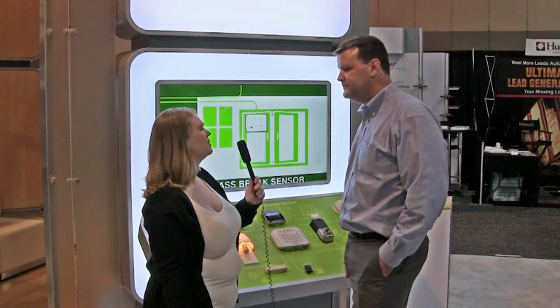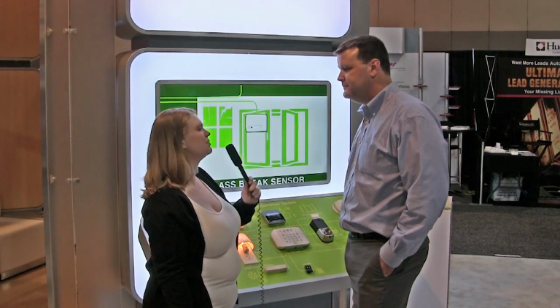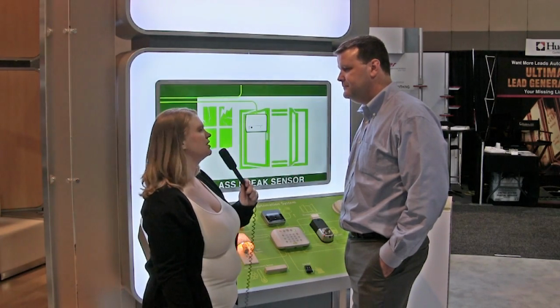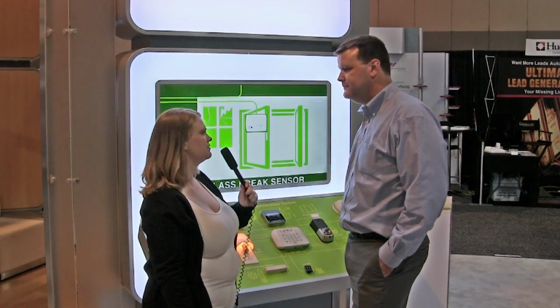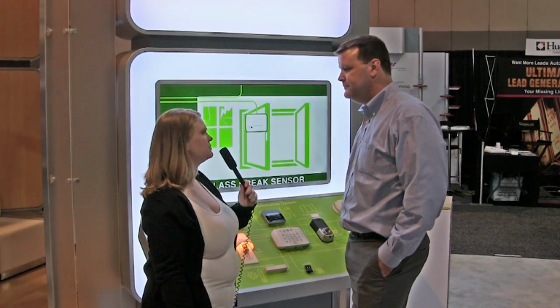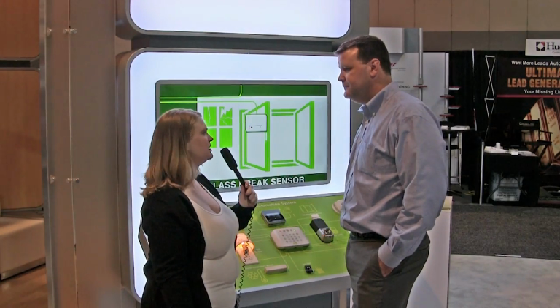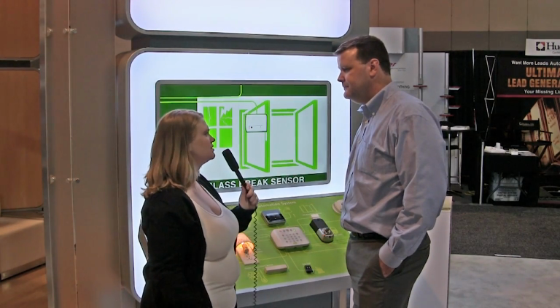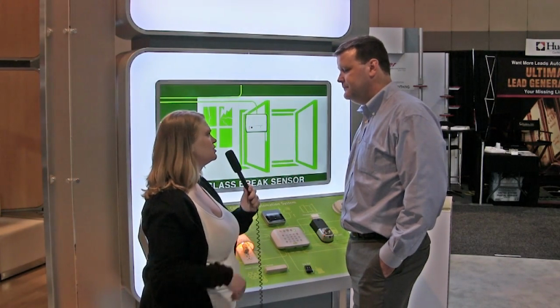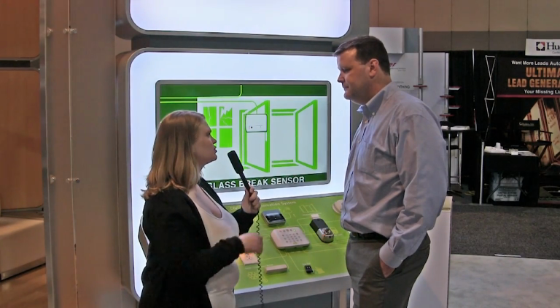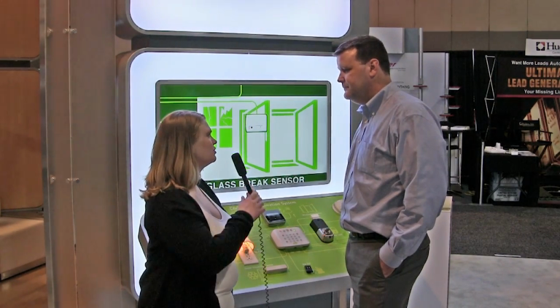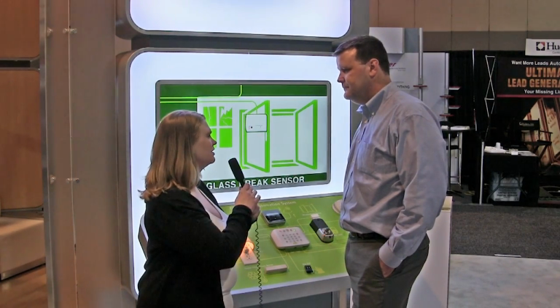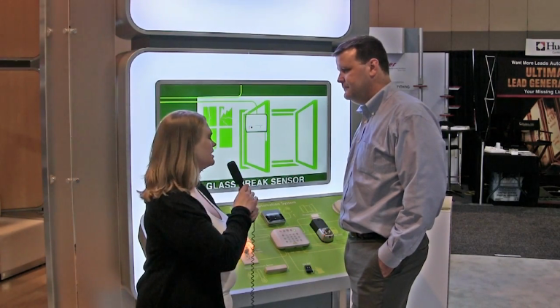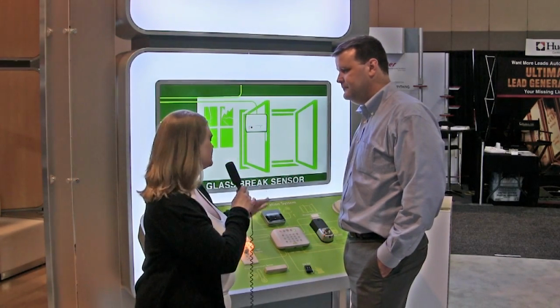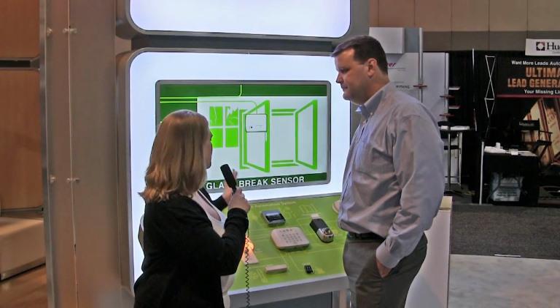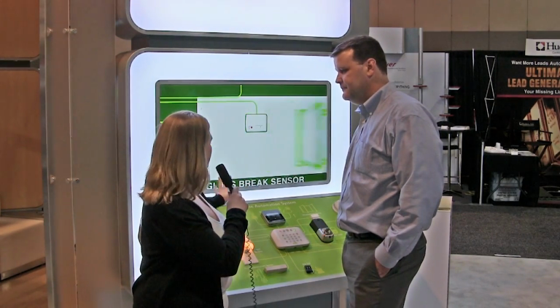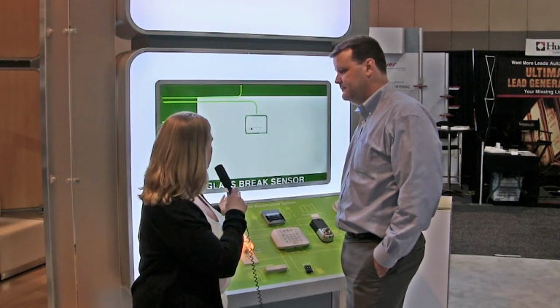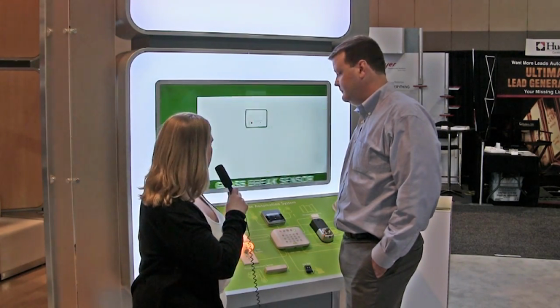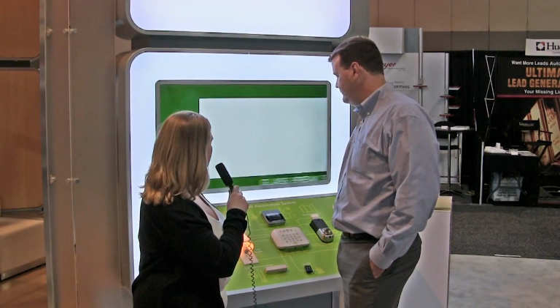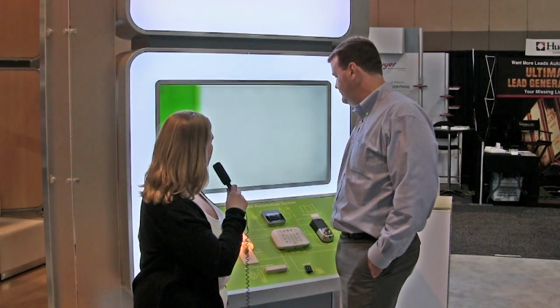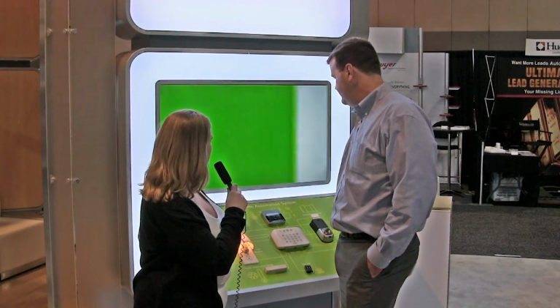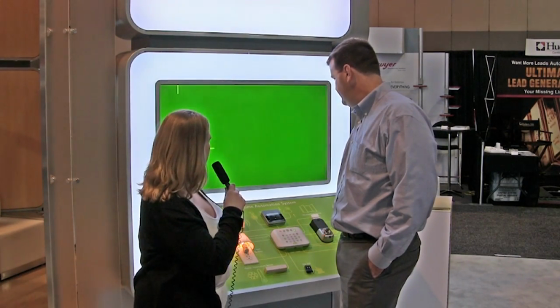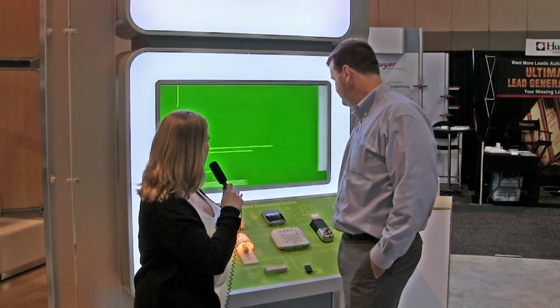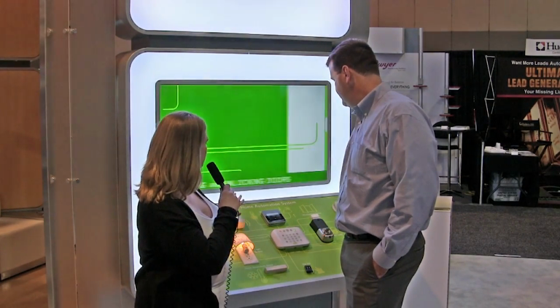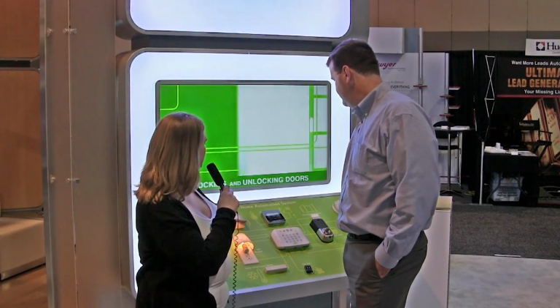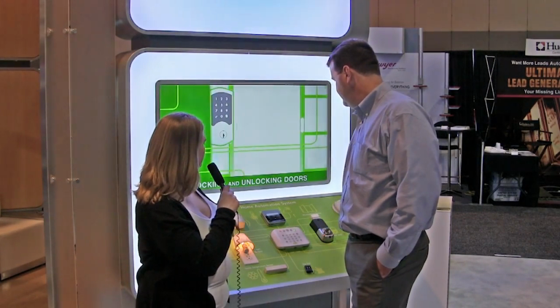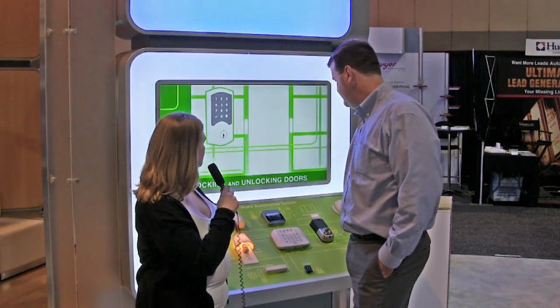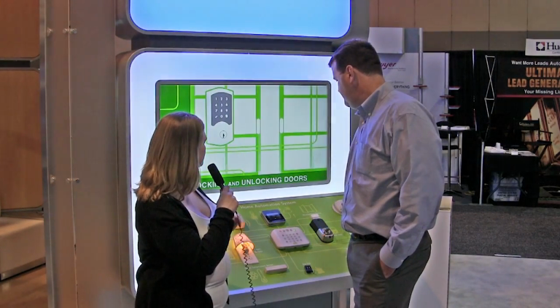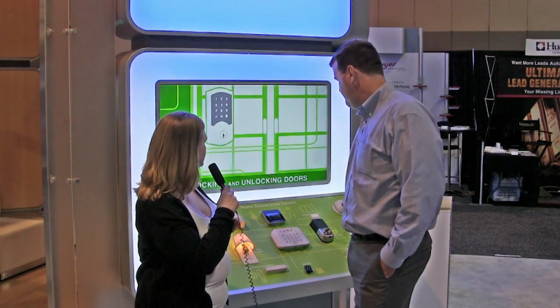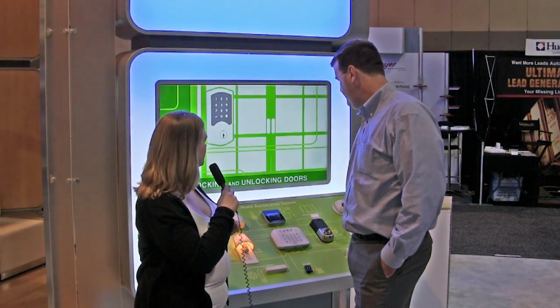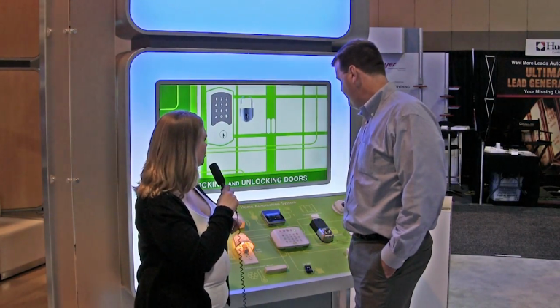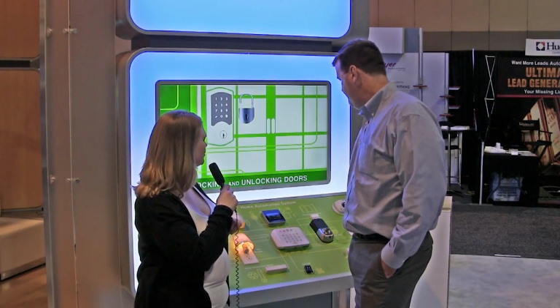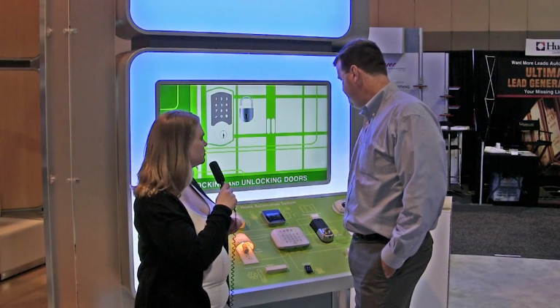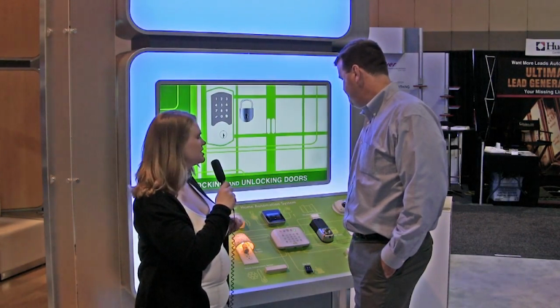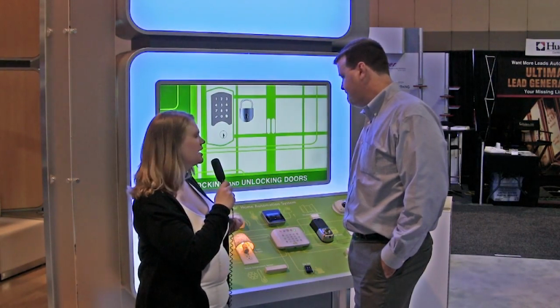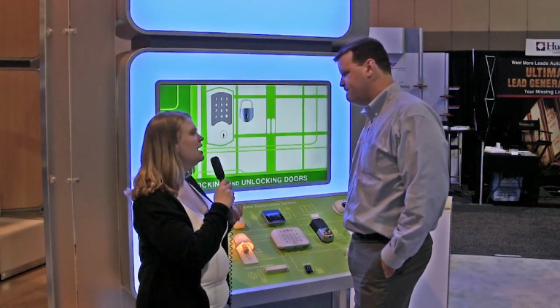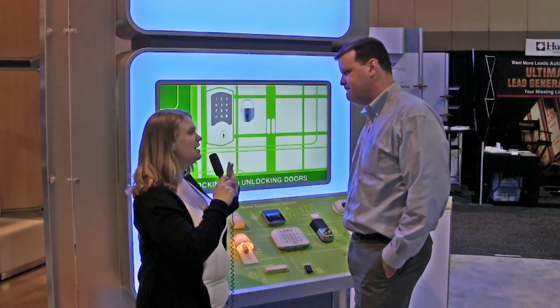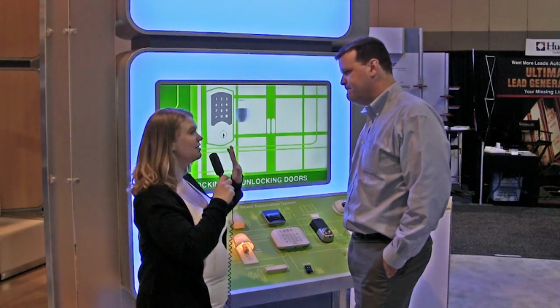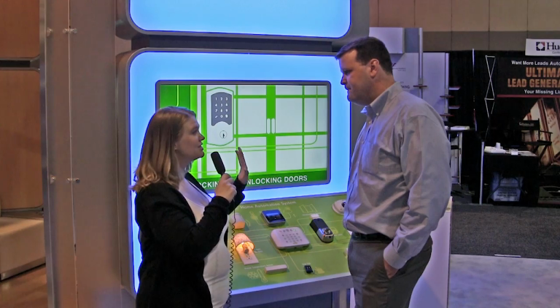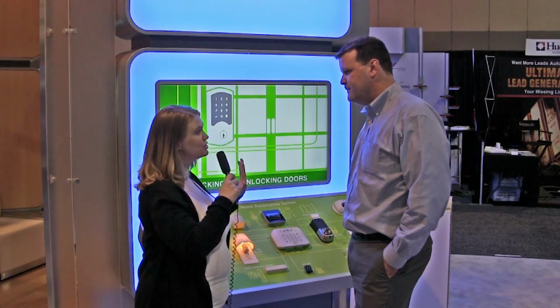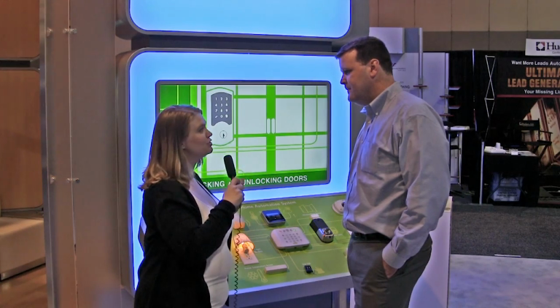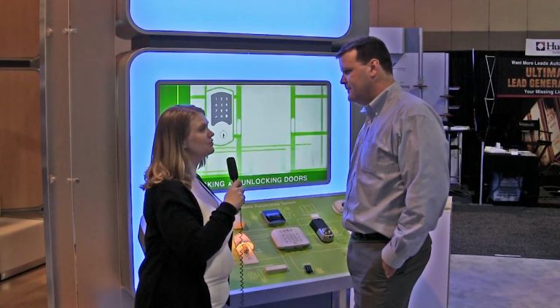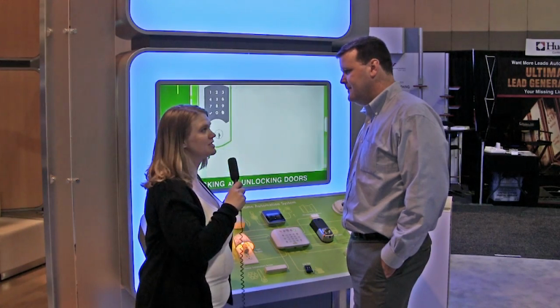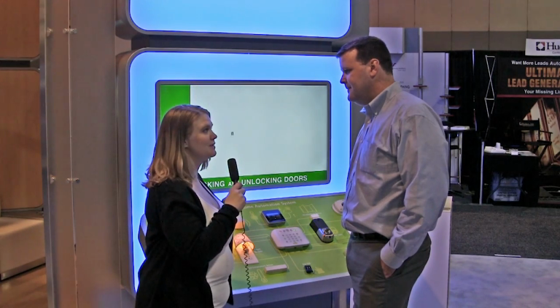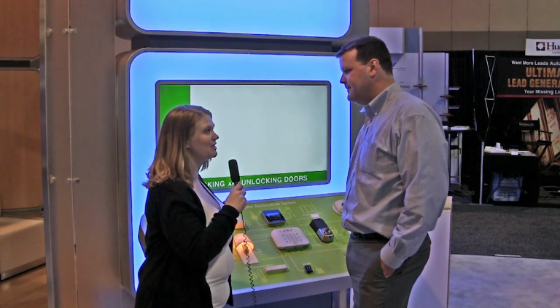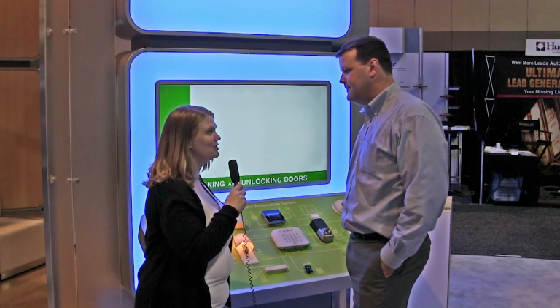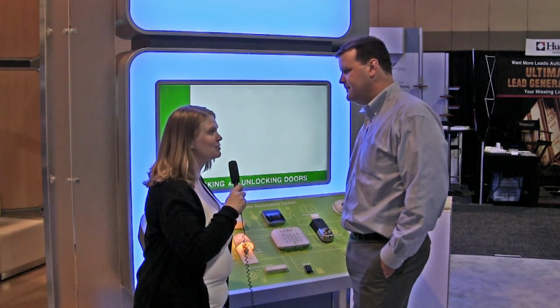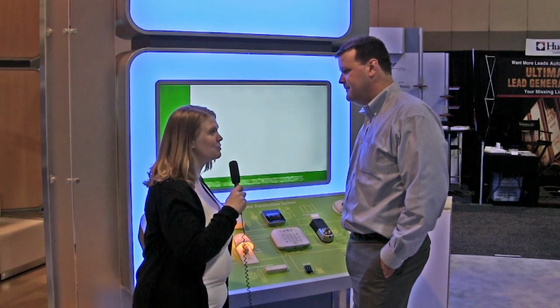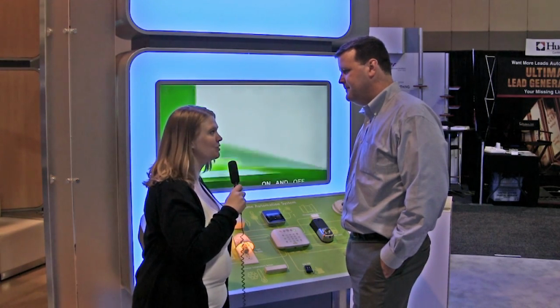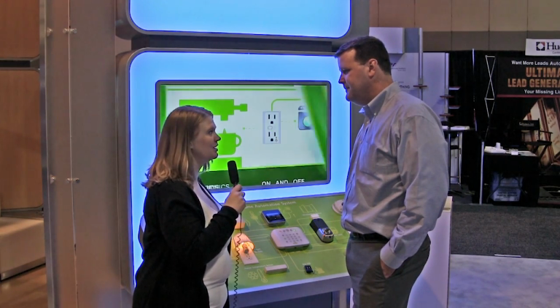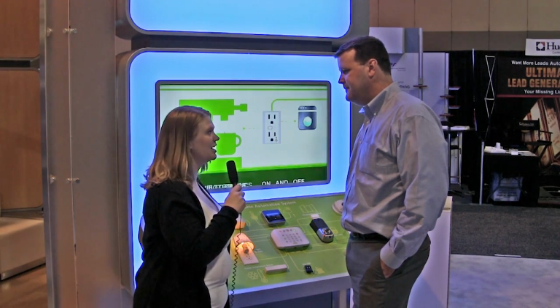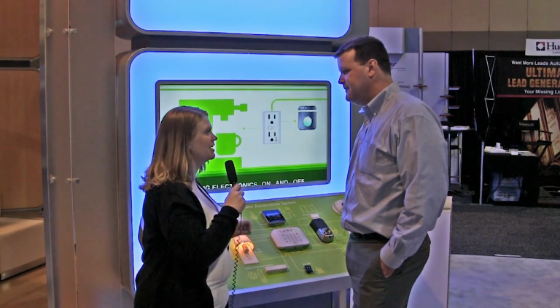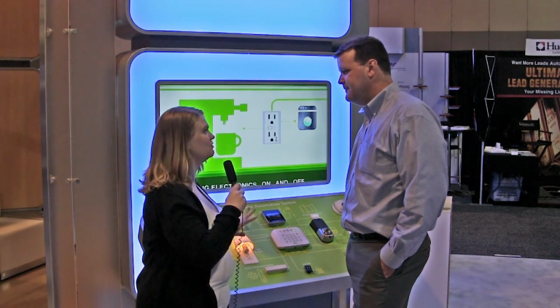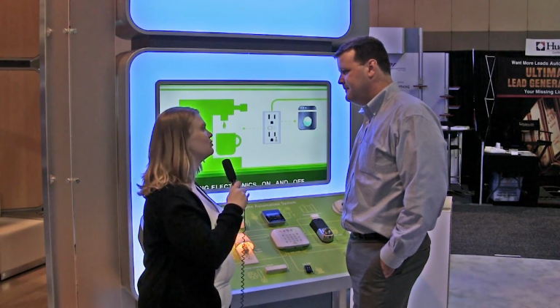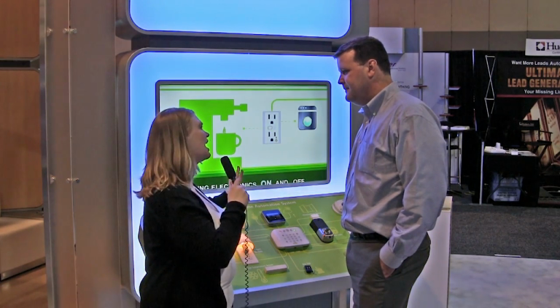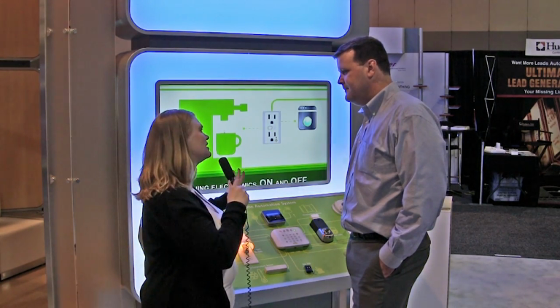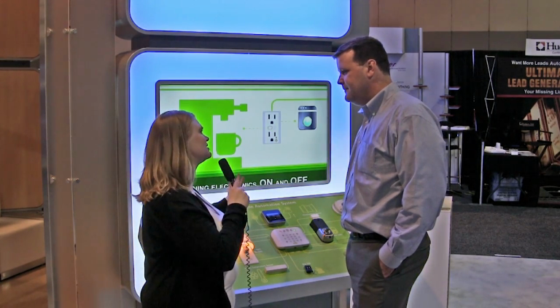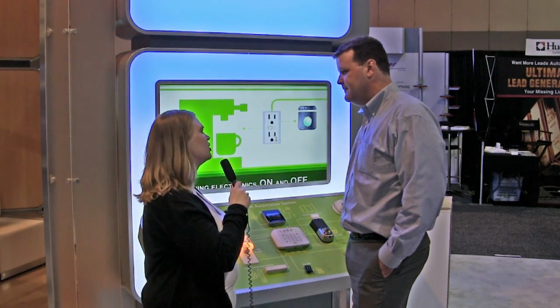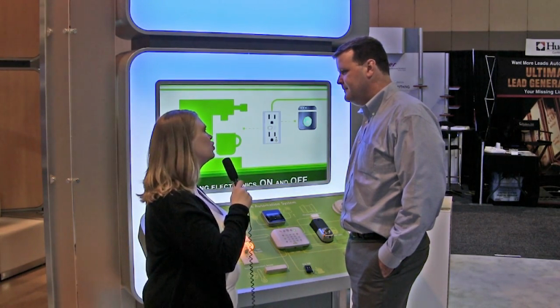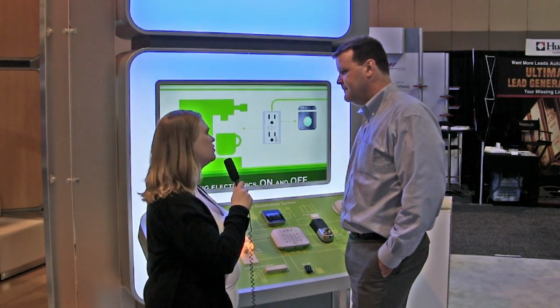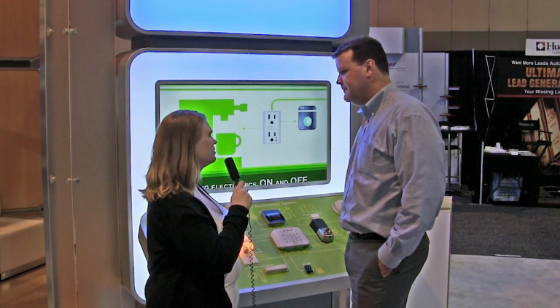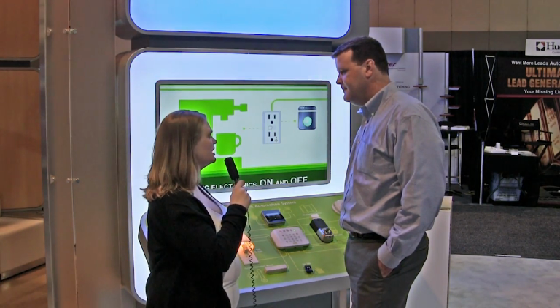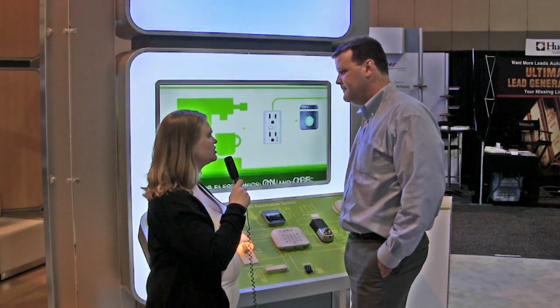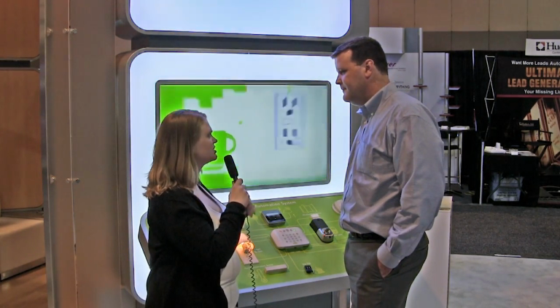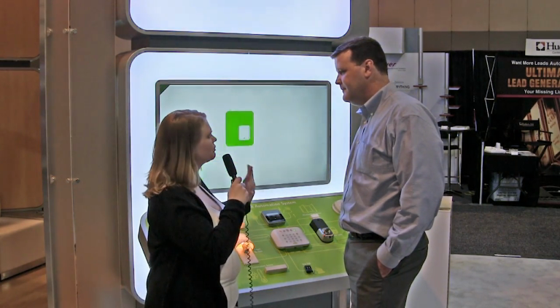People love to be in control, and that's probably what's really driving people towards that core thermostat. Now this year you've expanded on the core line, and you've added some home automation stuff. Why don't you tell us a little bit about your home automation core products?